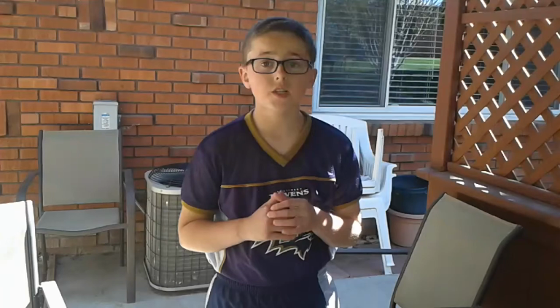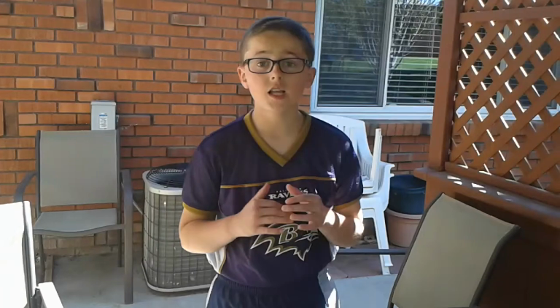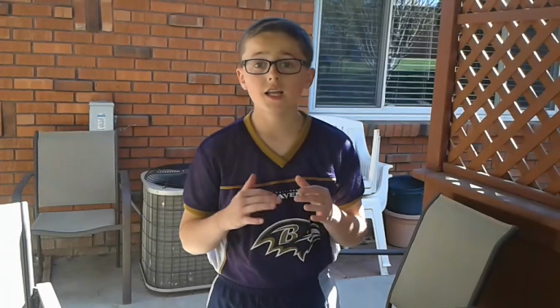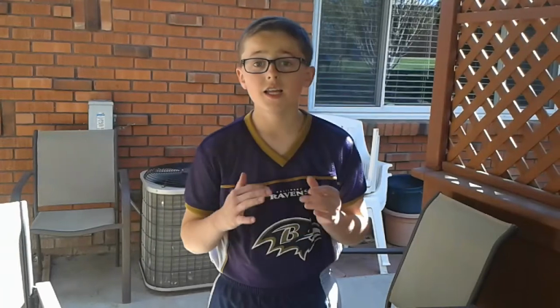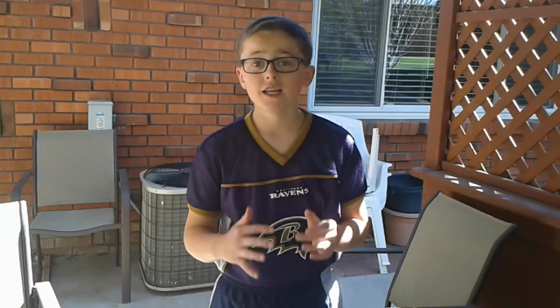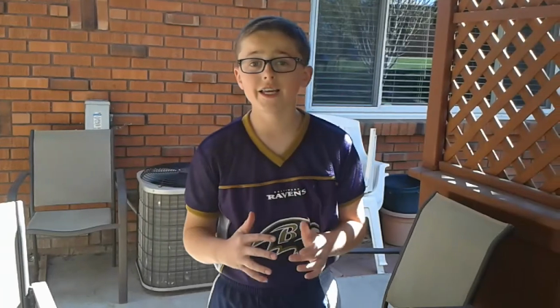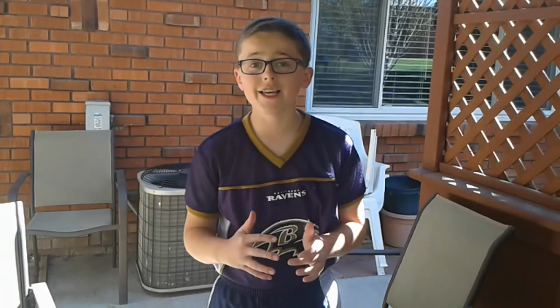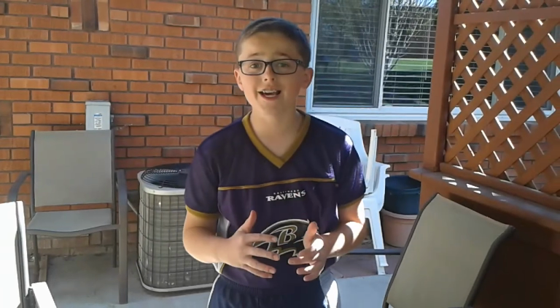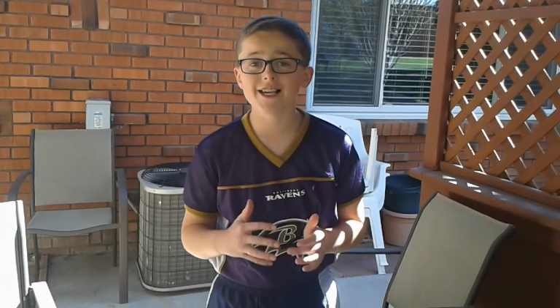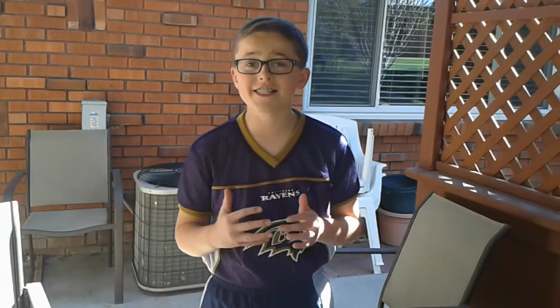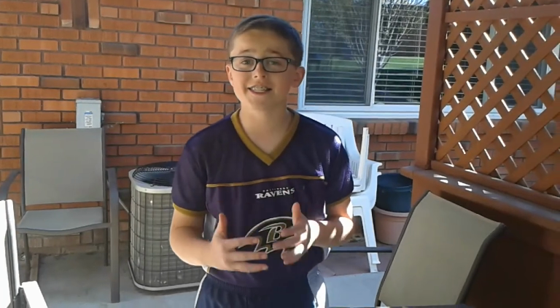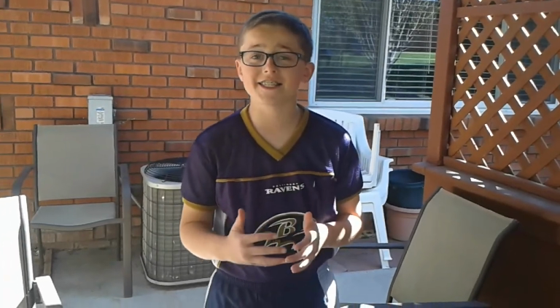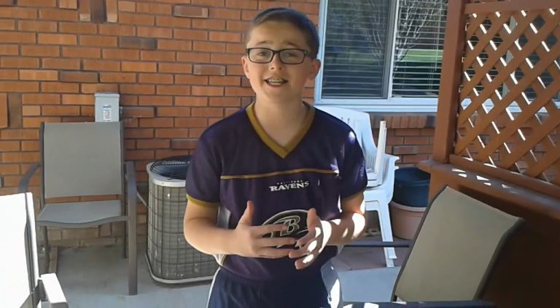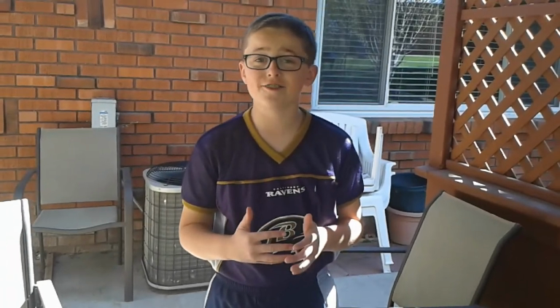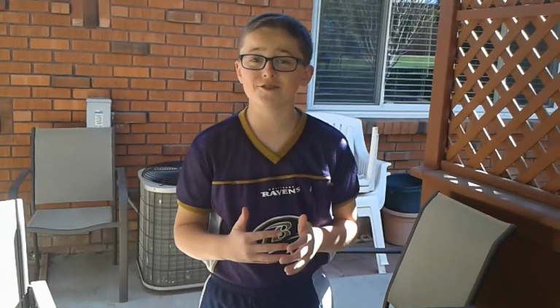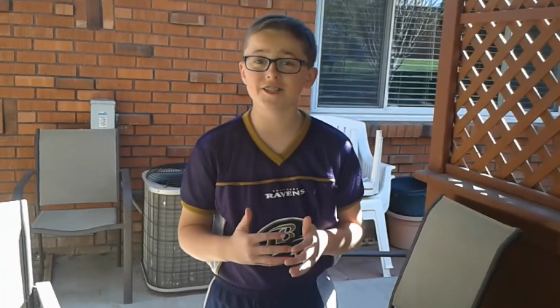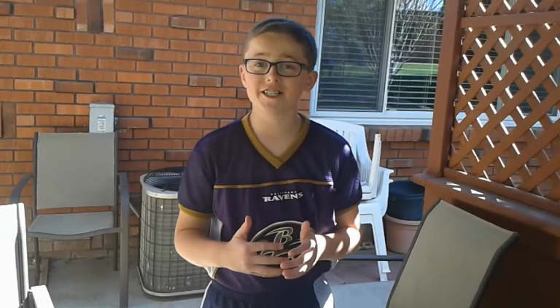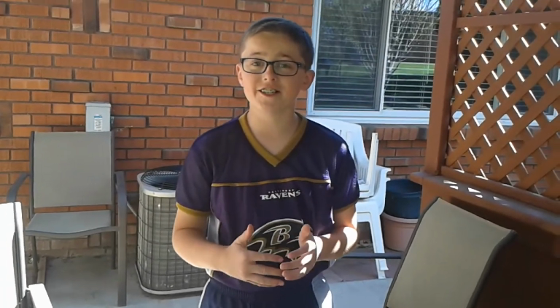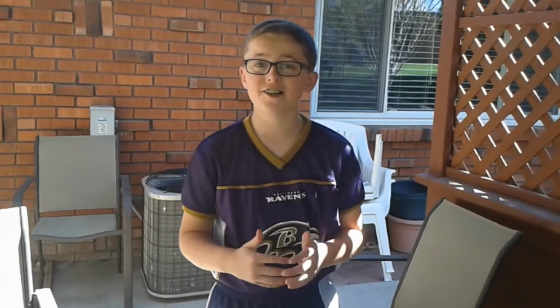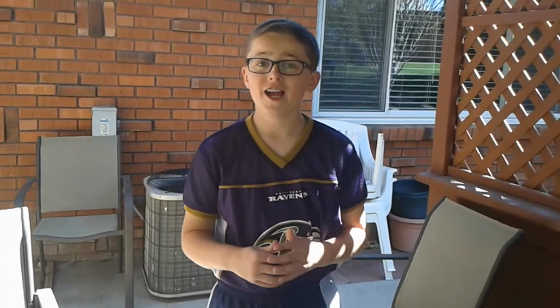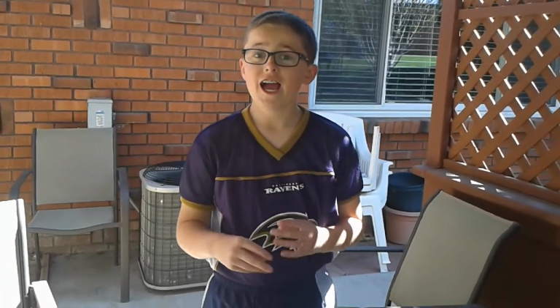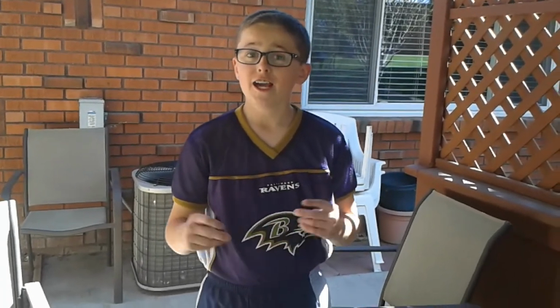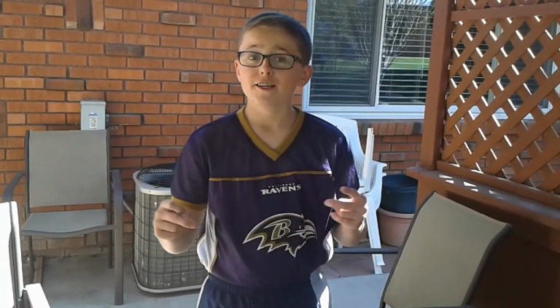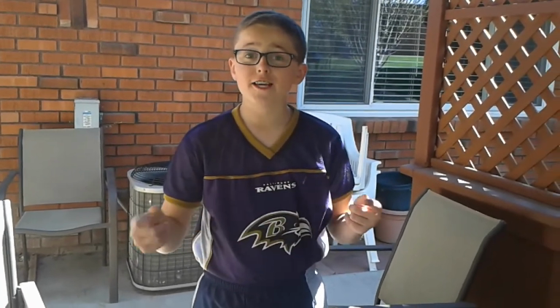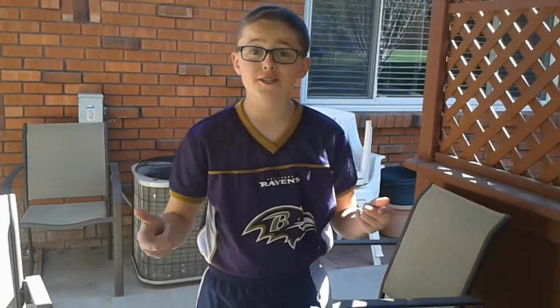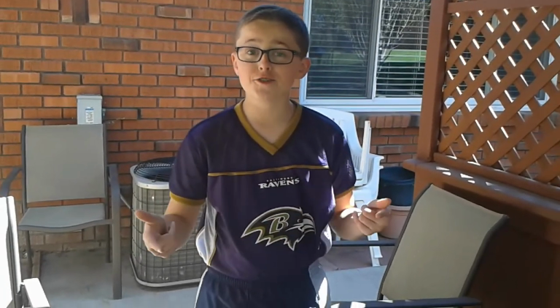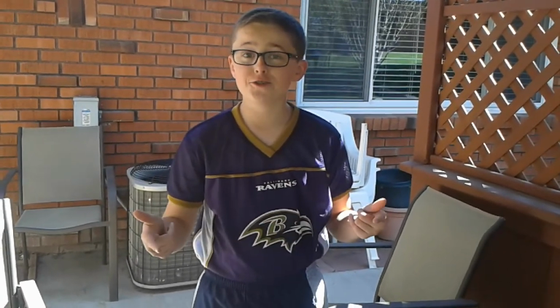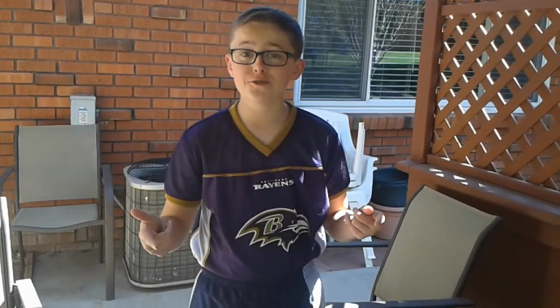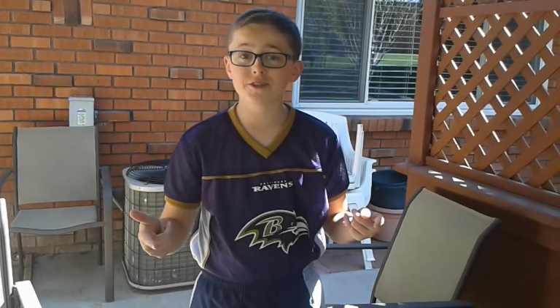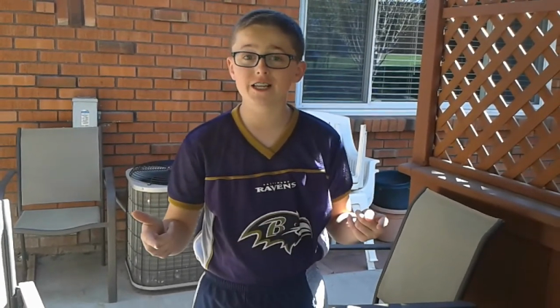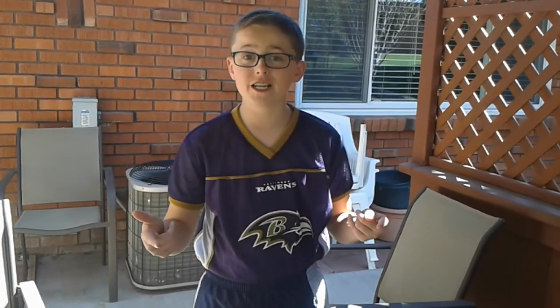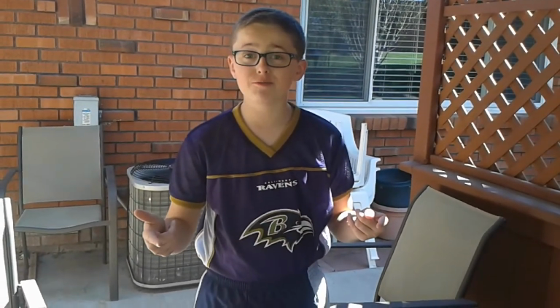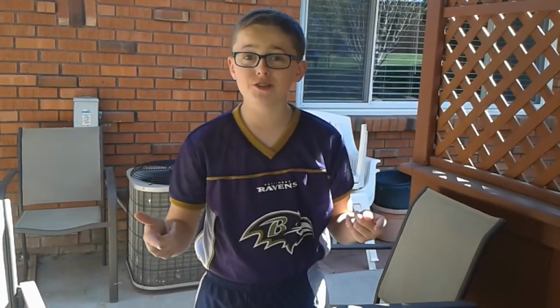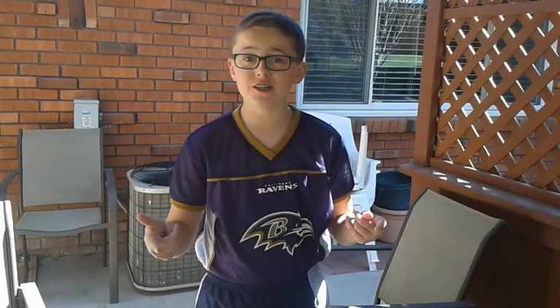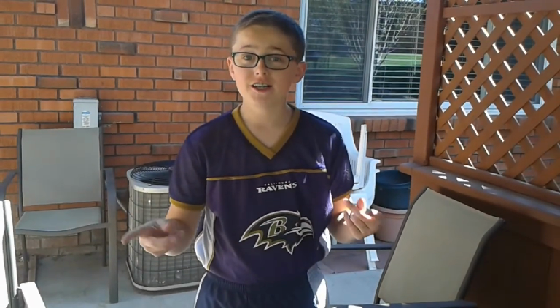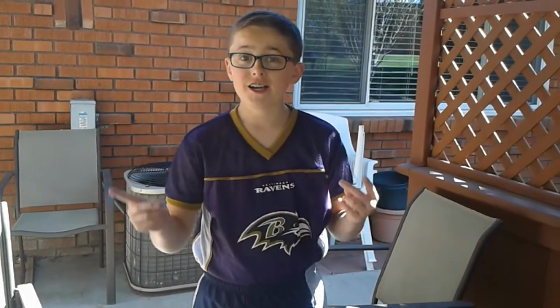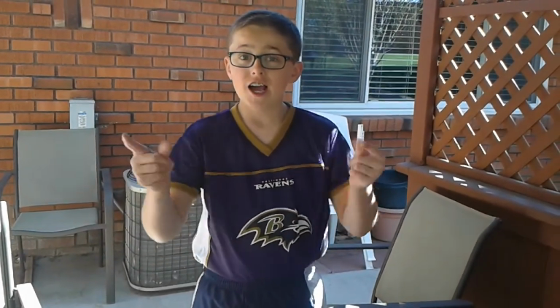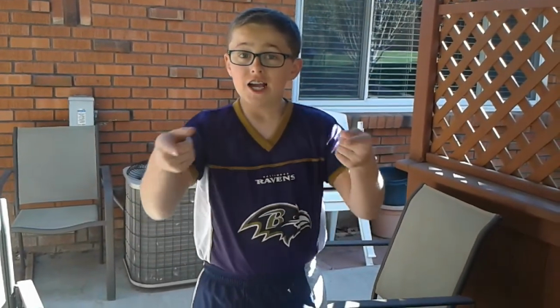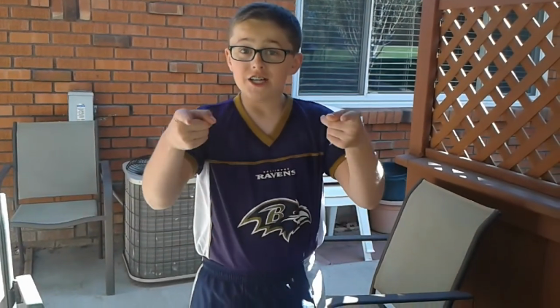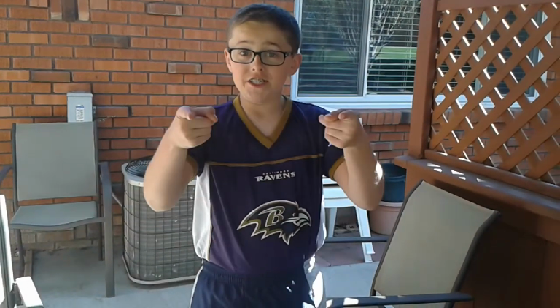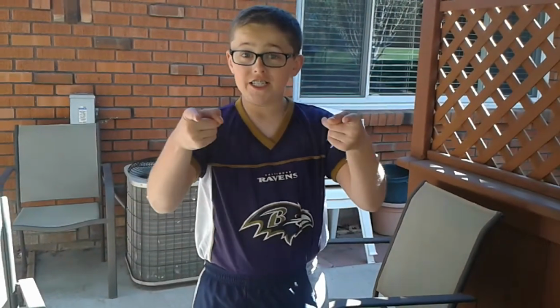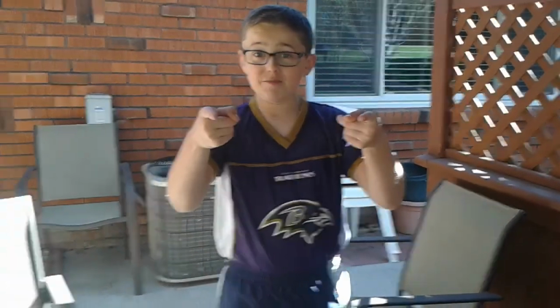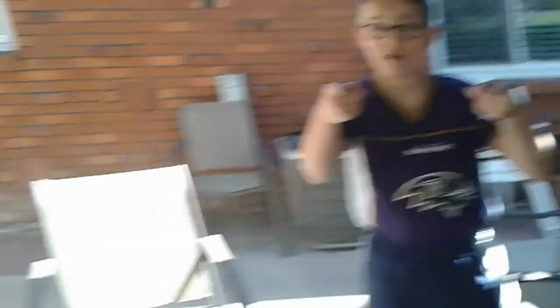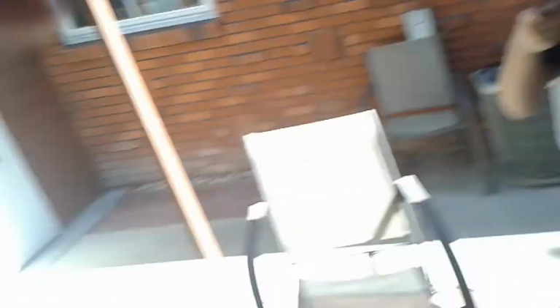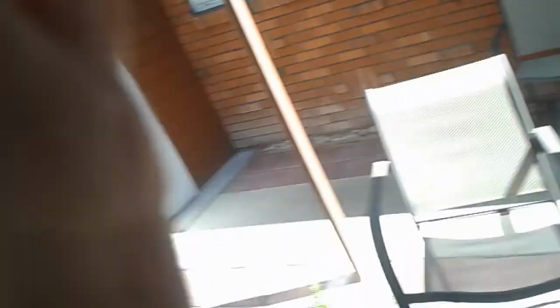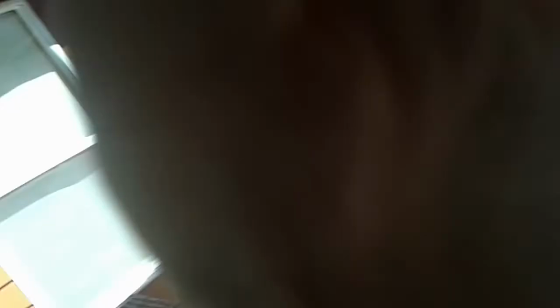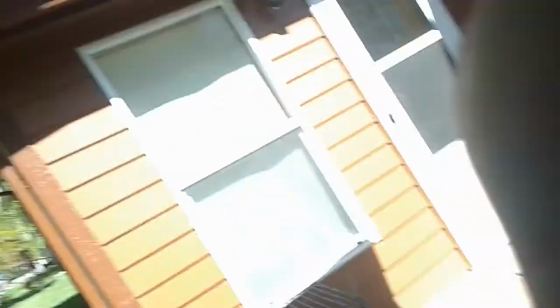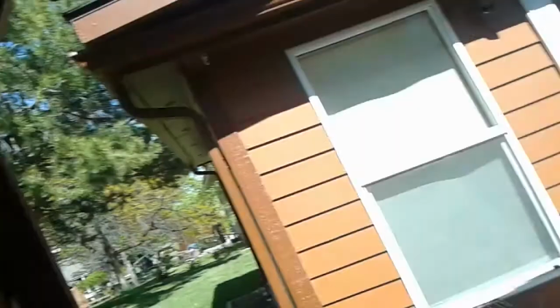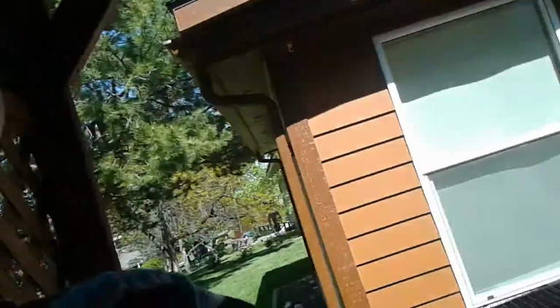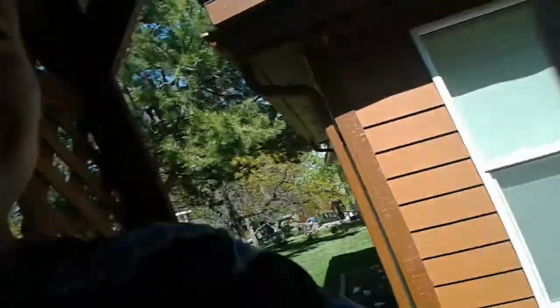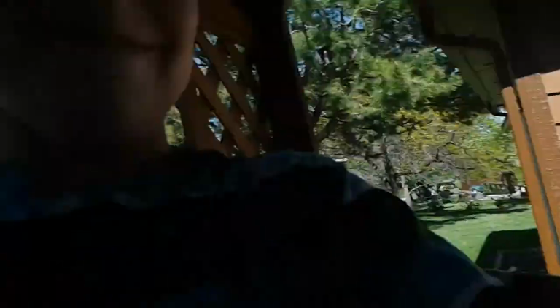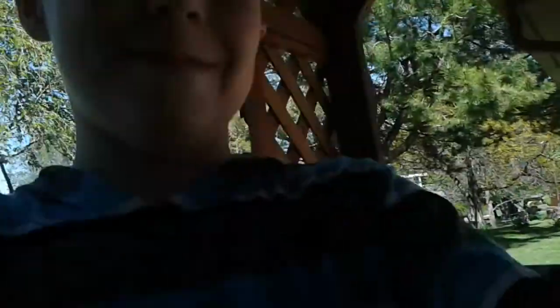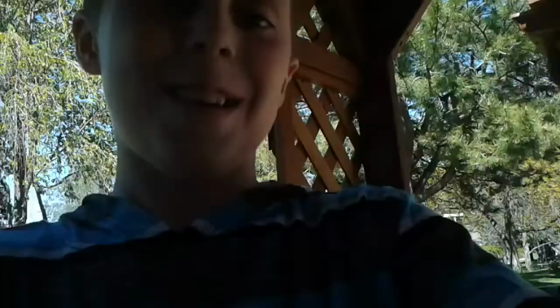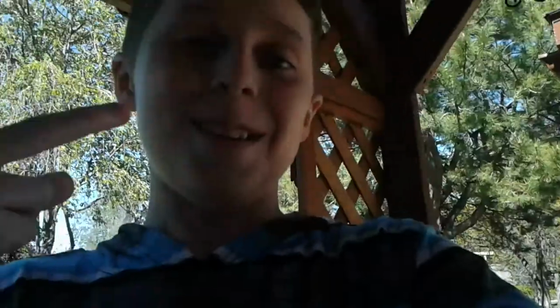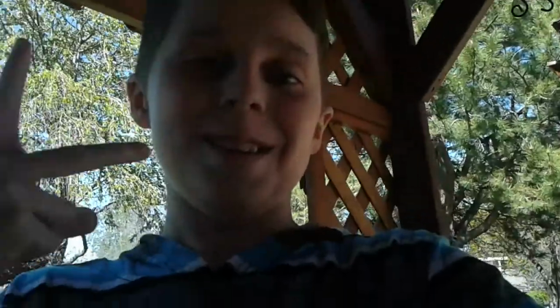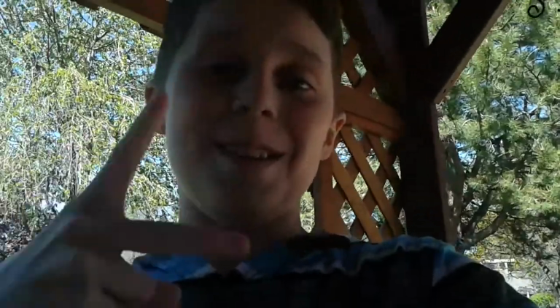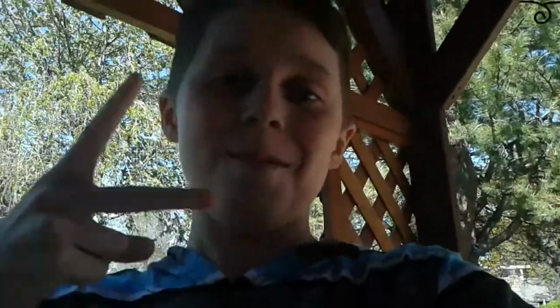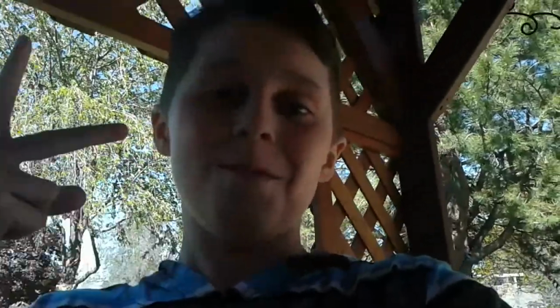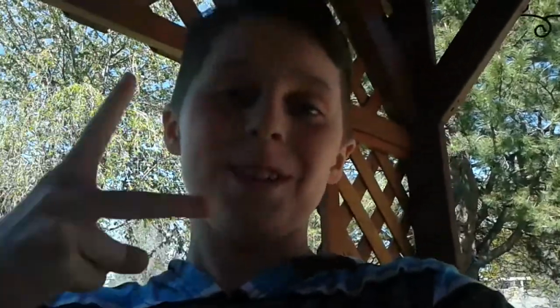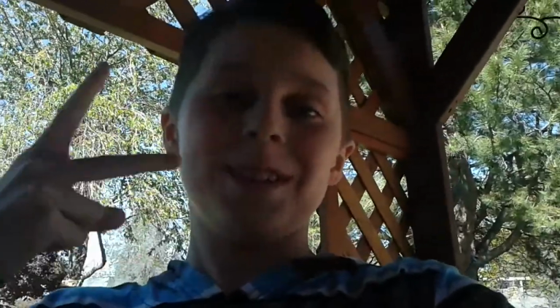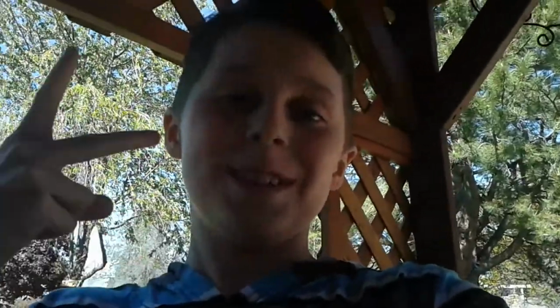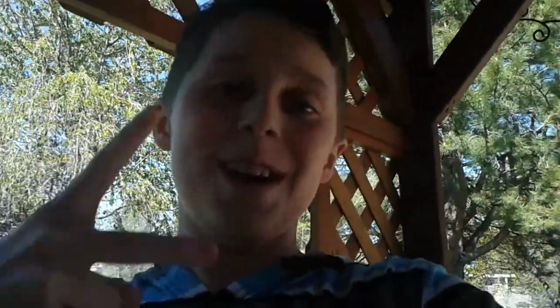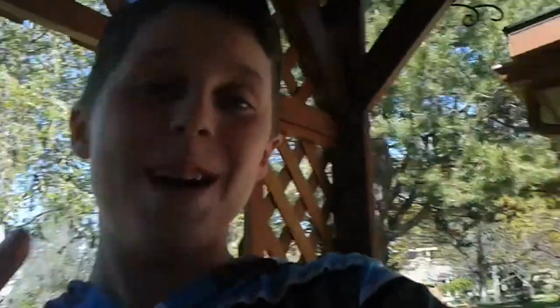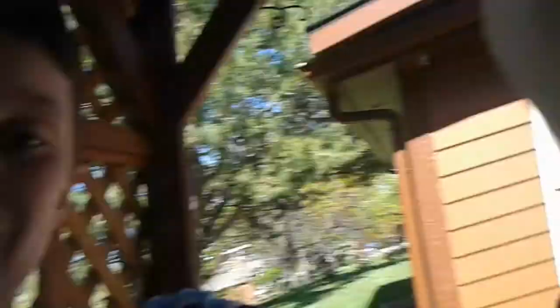Hey guys, this is Taylor G here. Guess who's doing the camera? Dean Patterson Nerf. What's up?